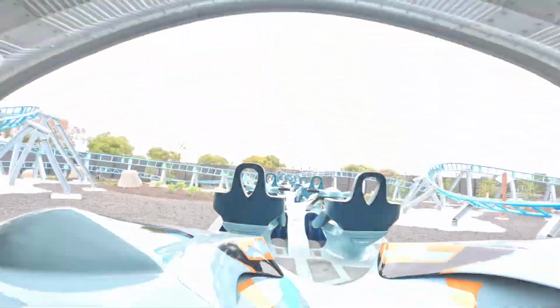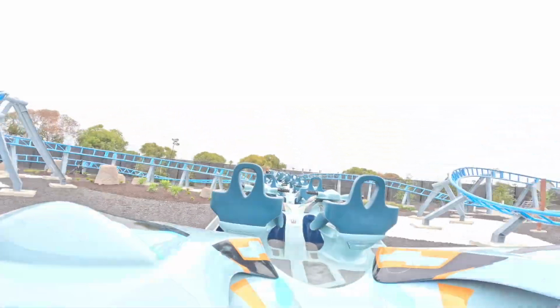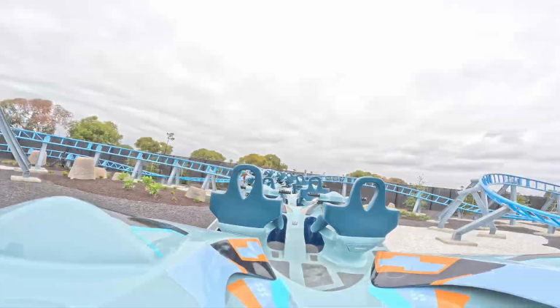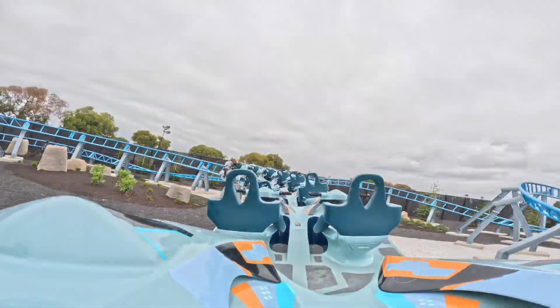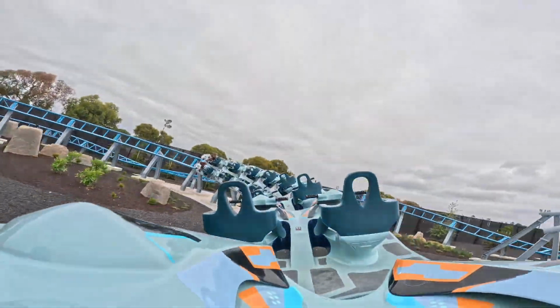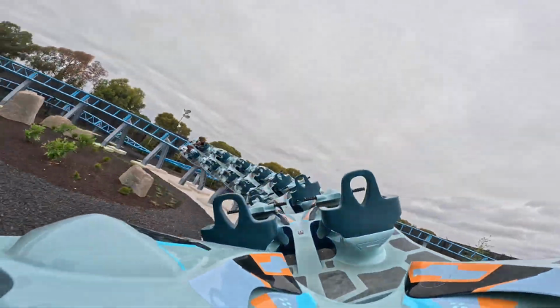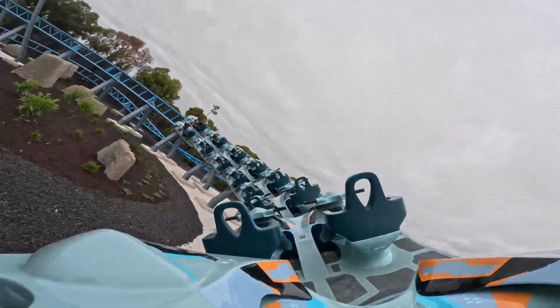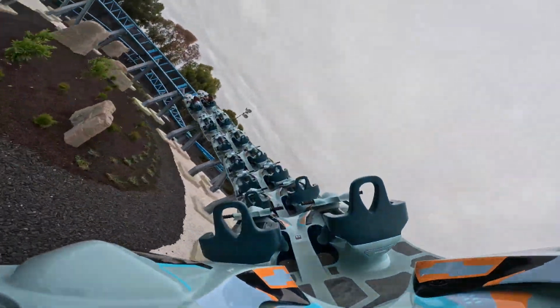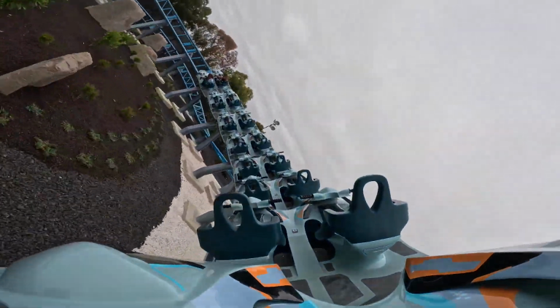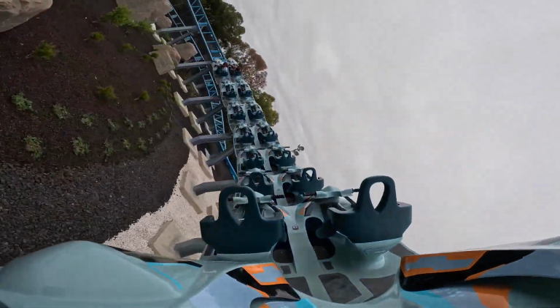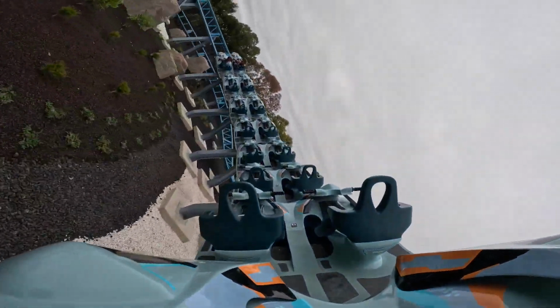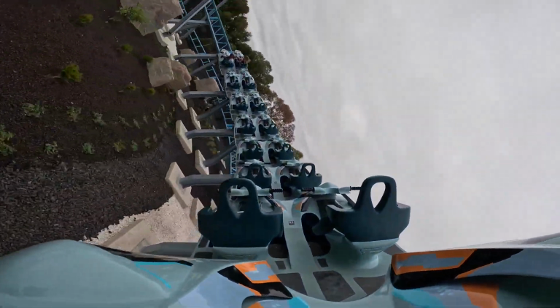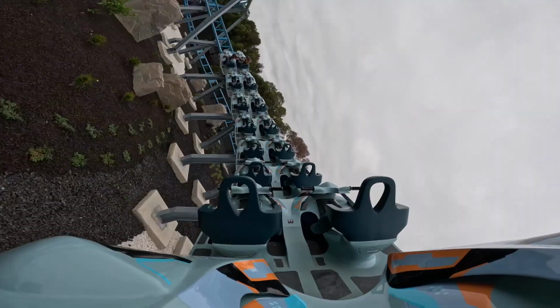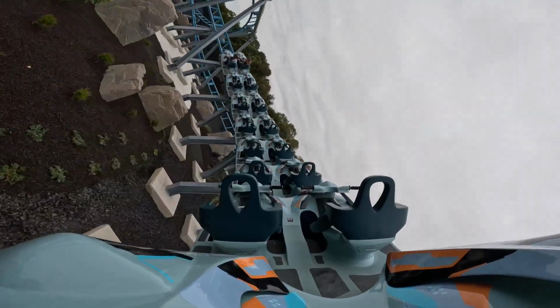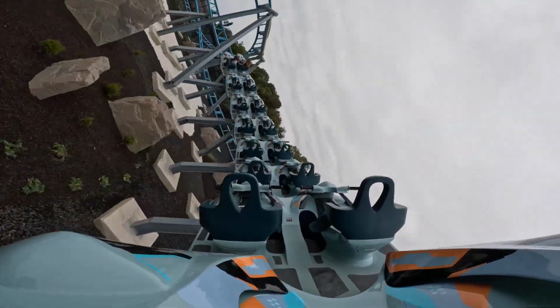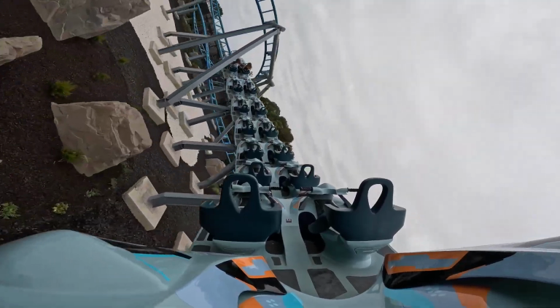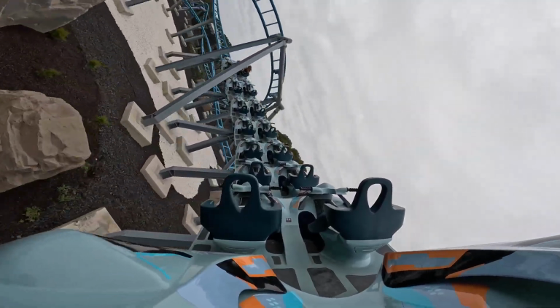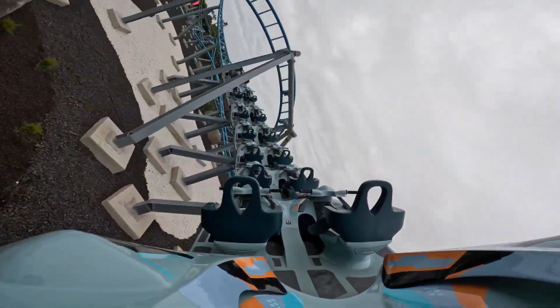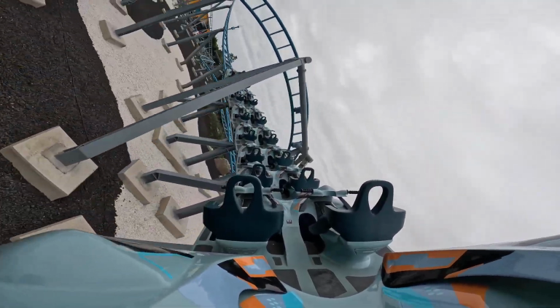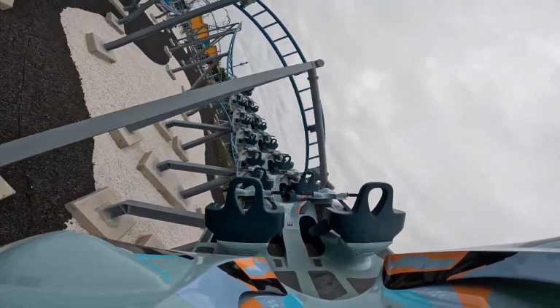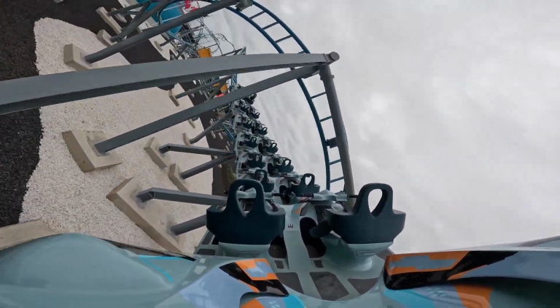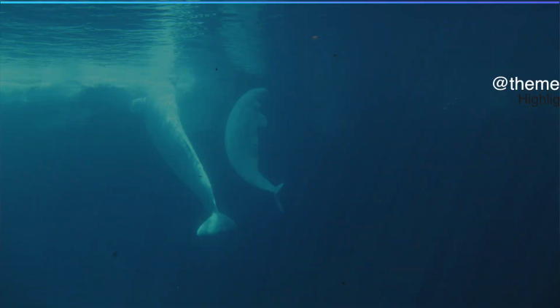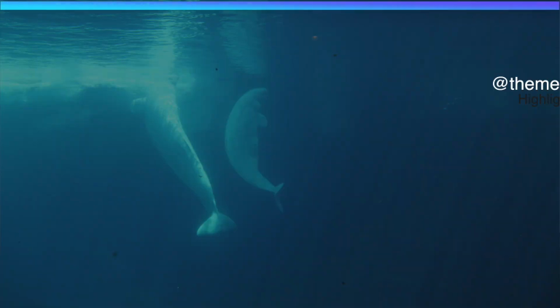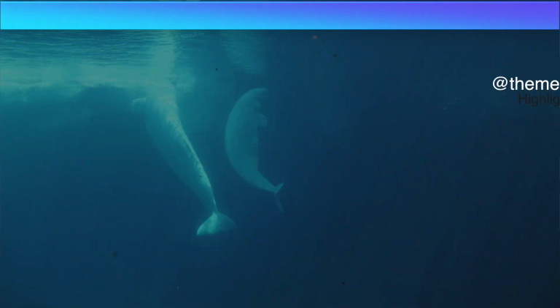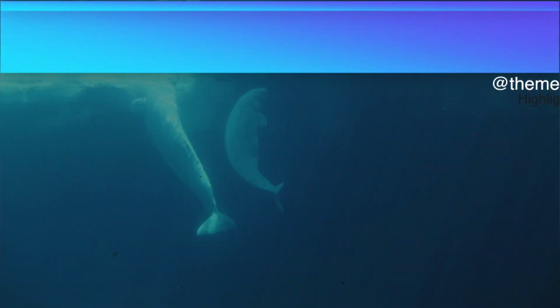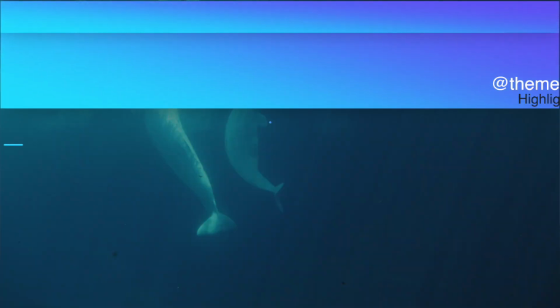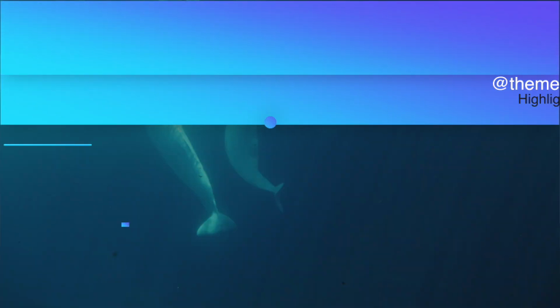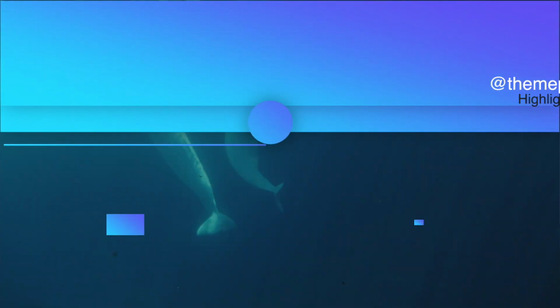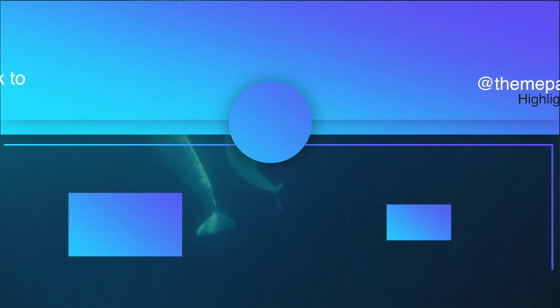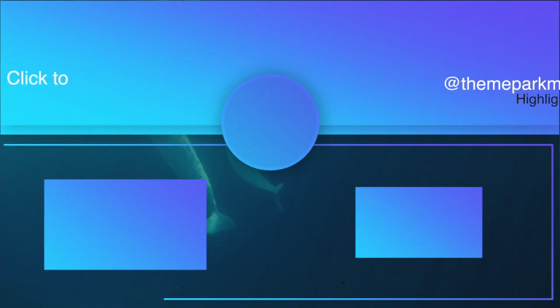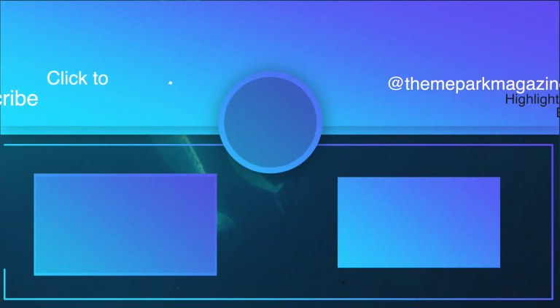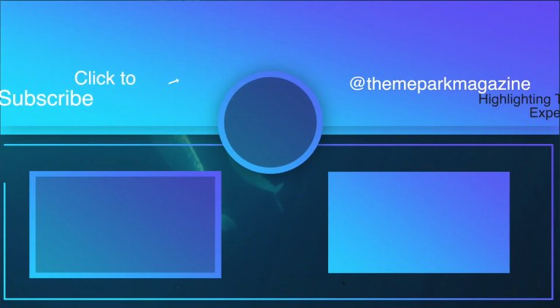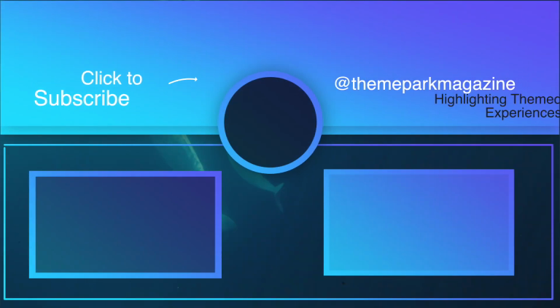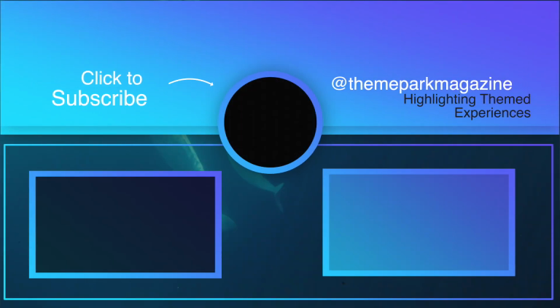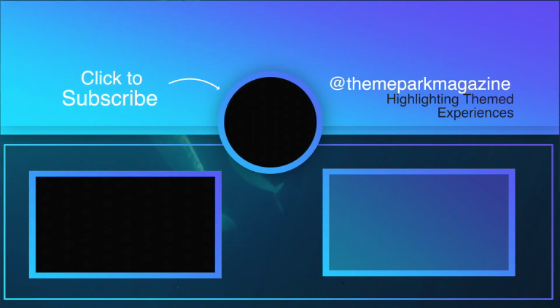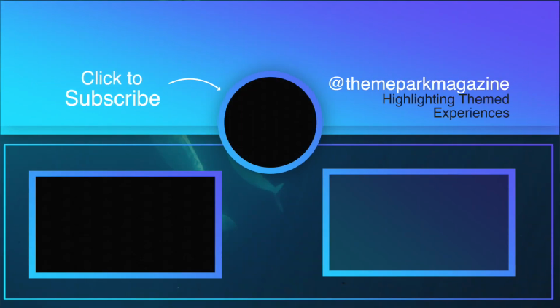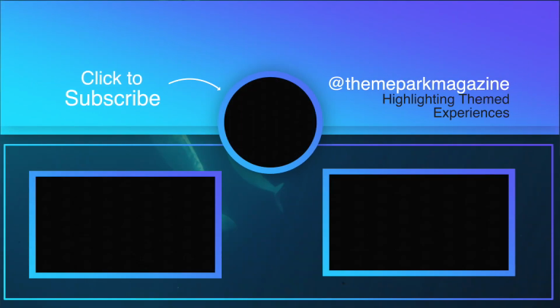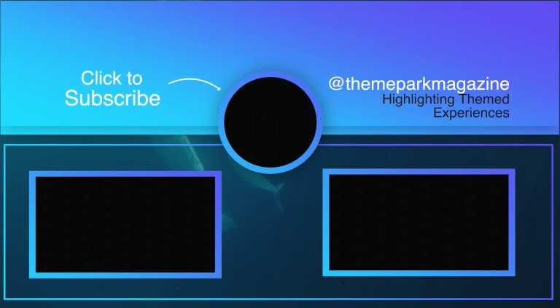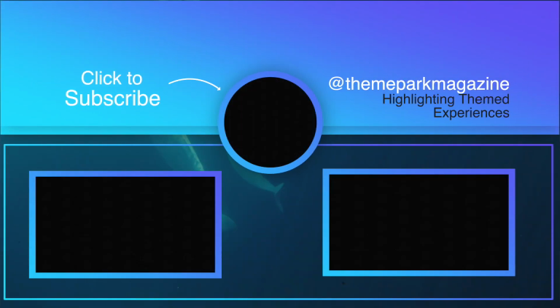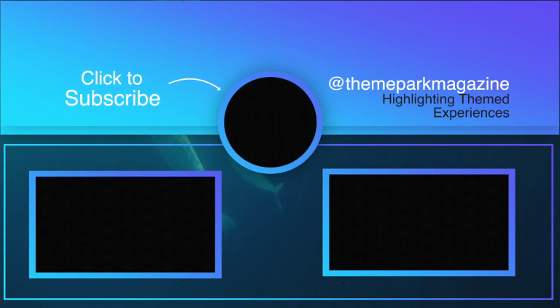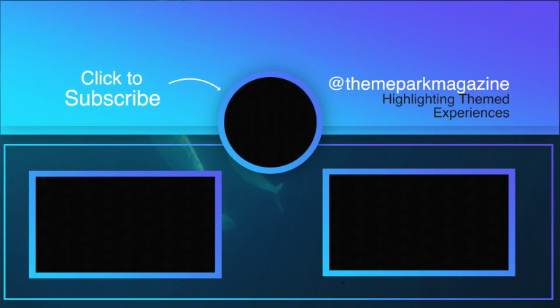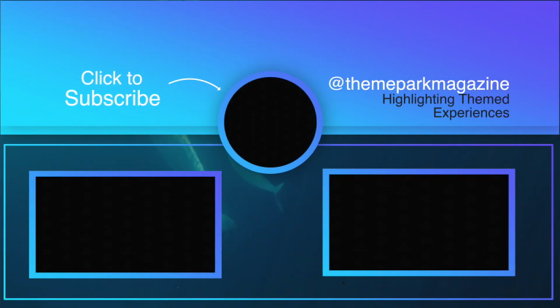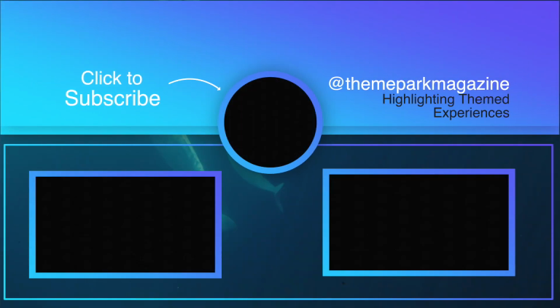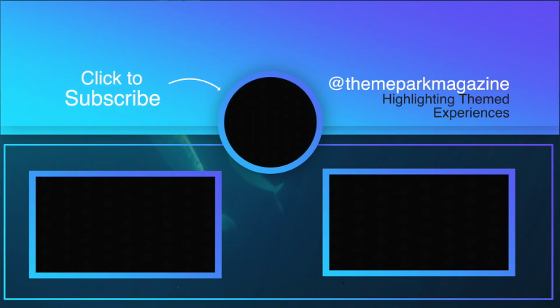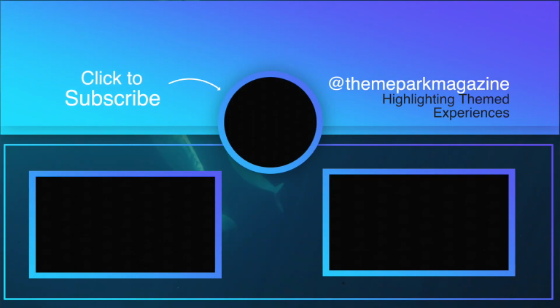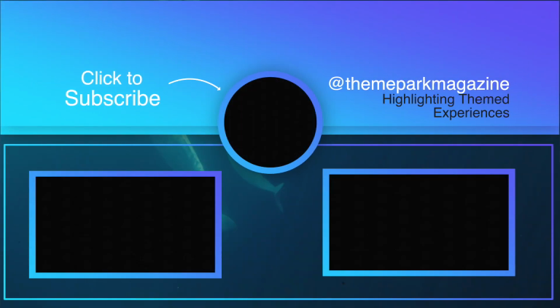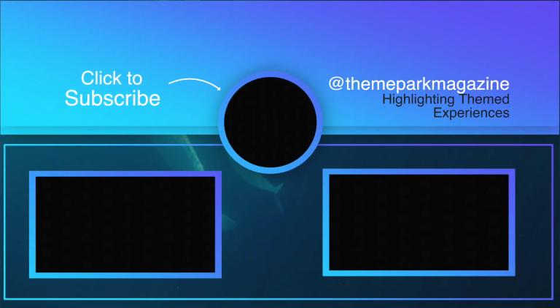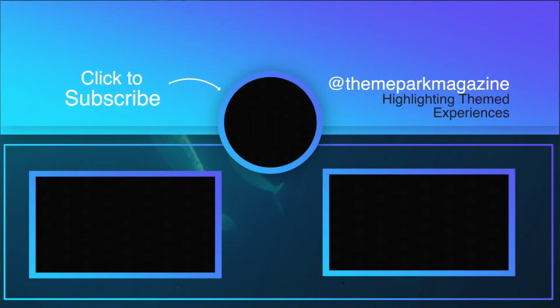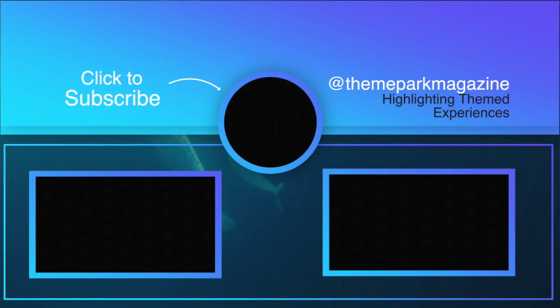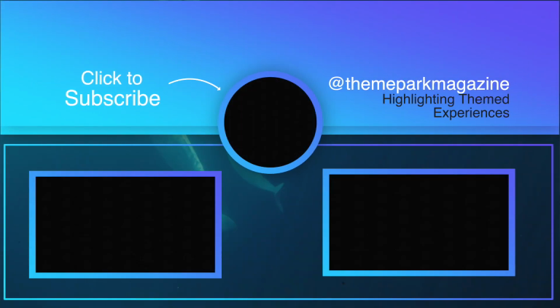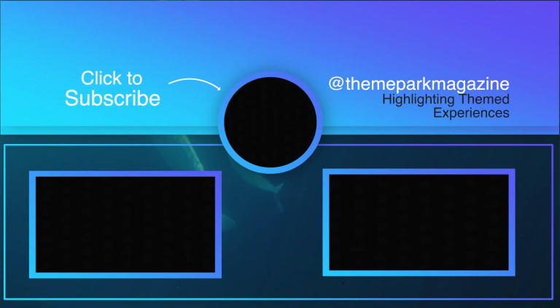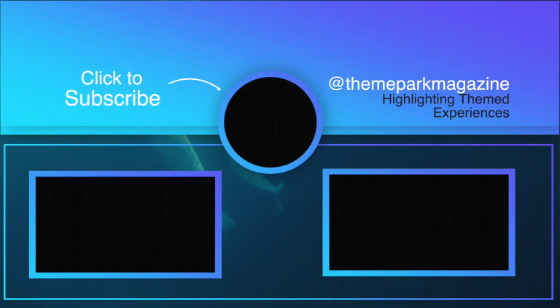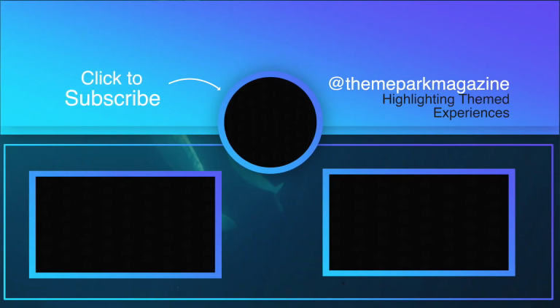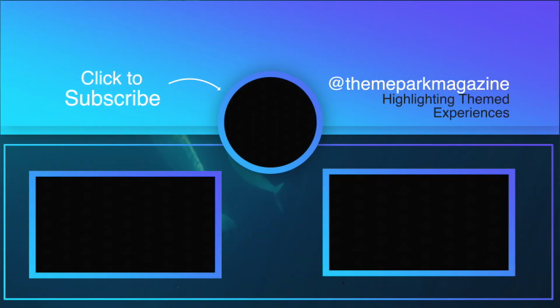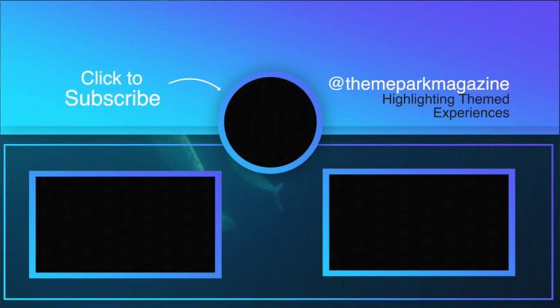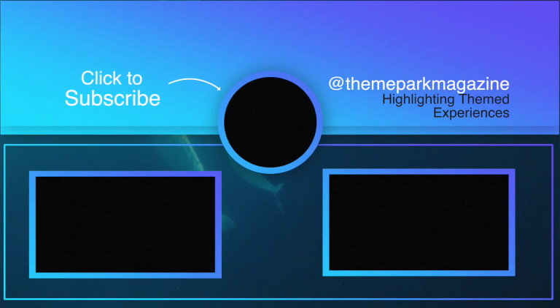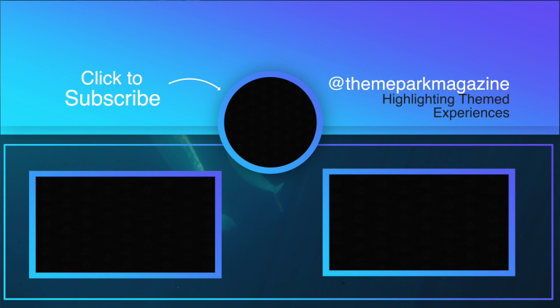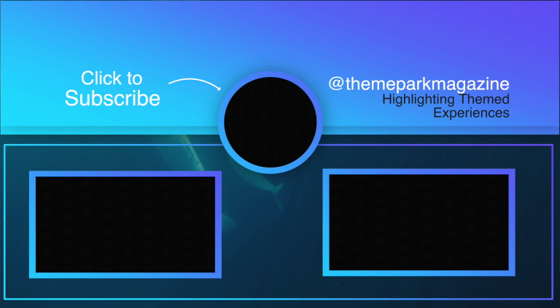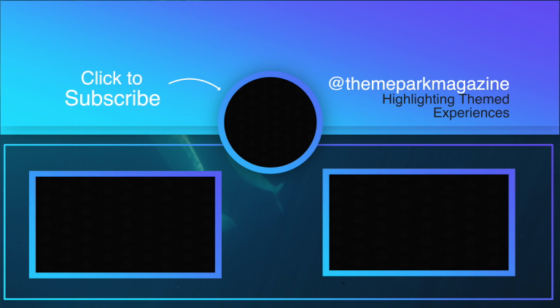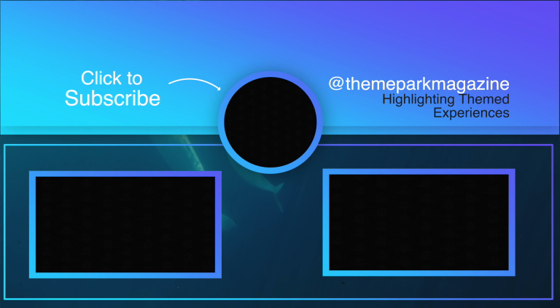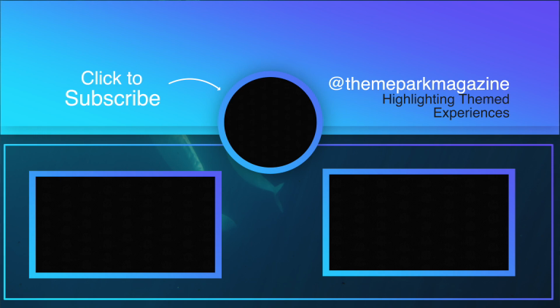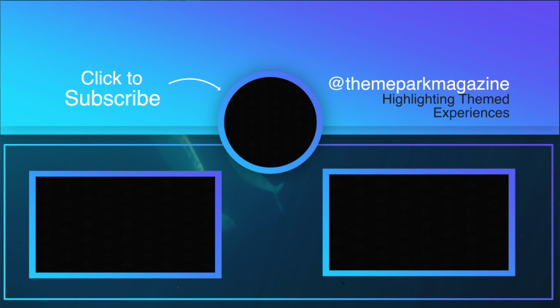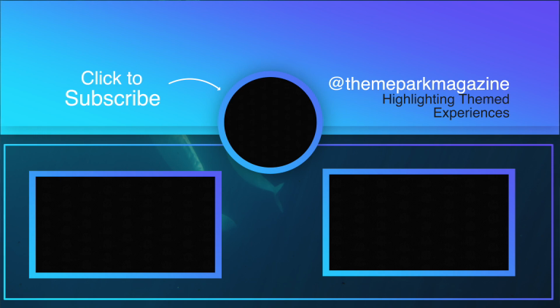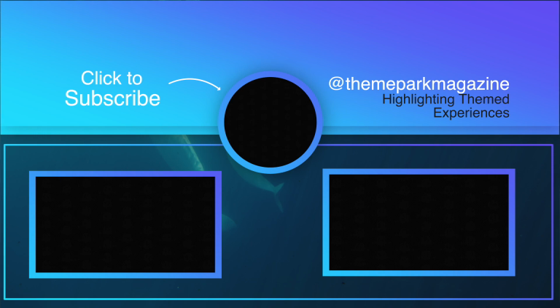Don't forget to hit the subscribe button for more videos exploring the heart and soul of attractions around the world.